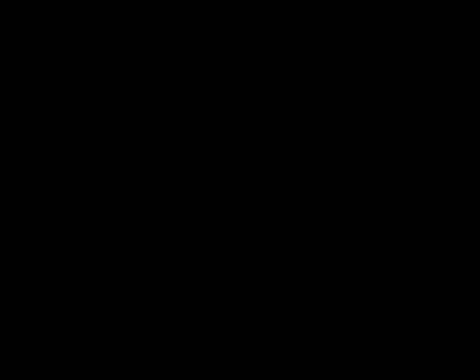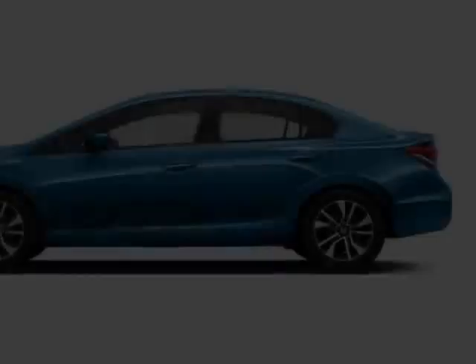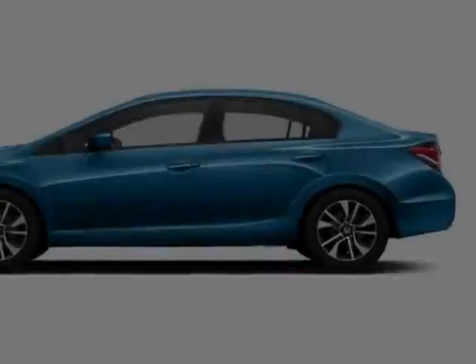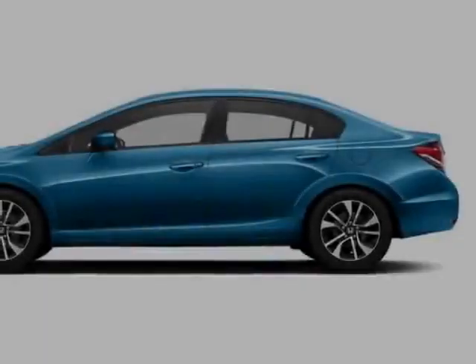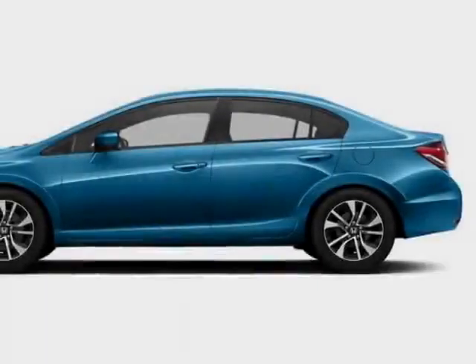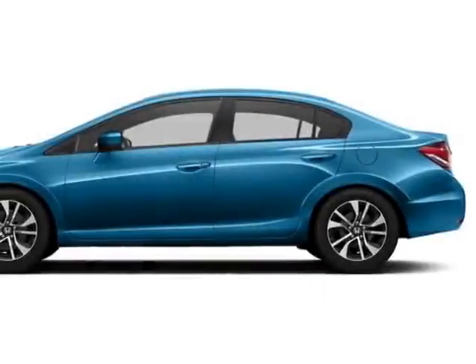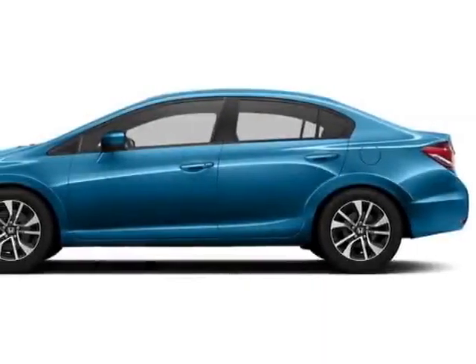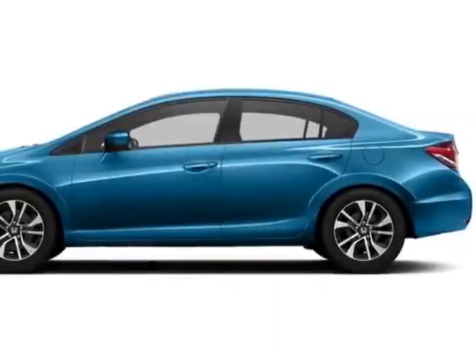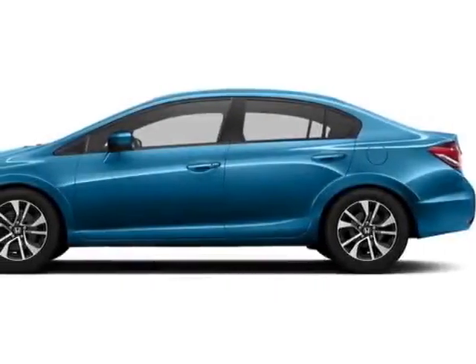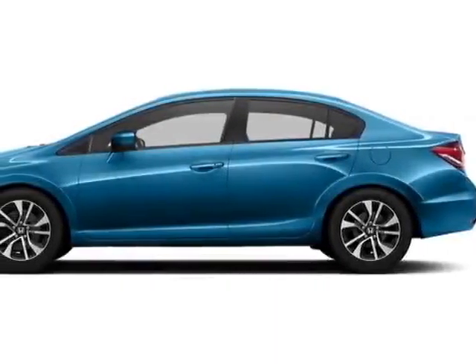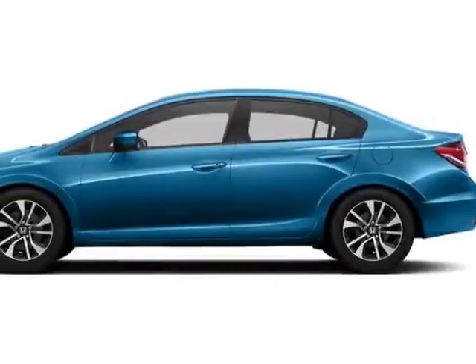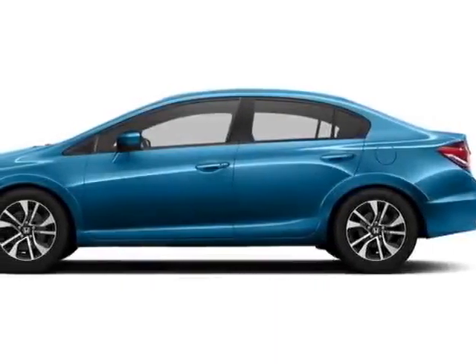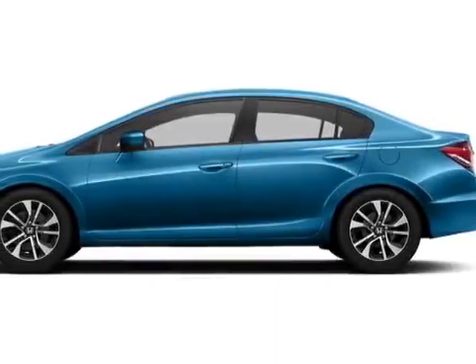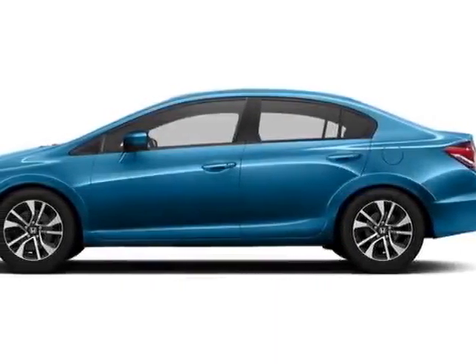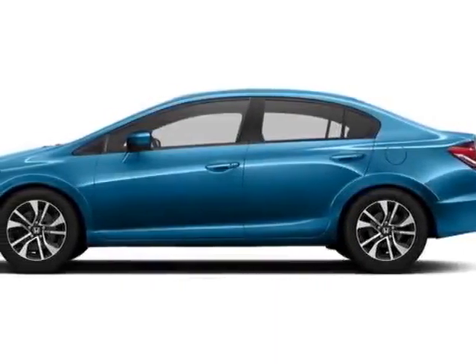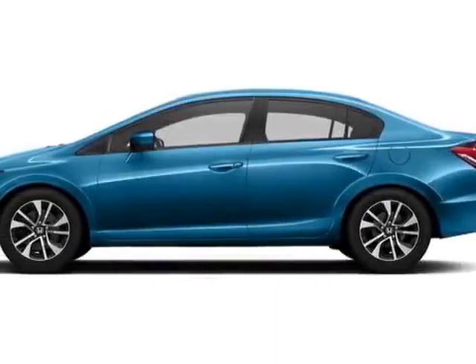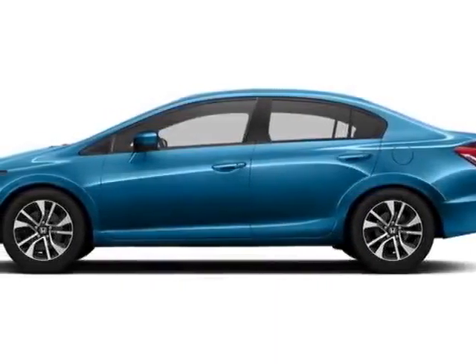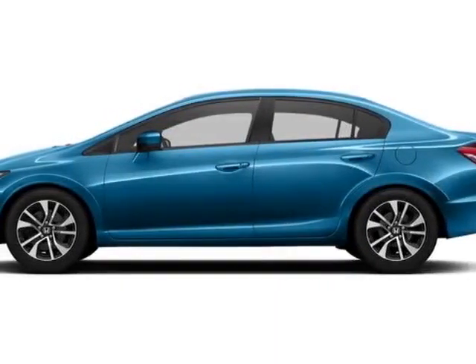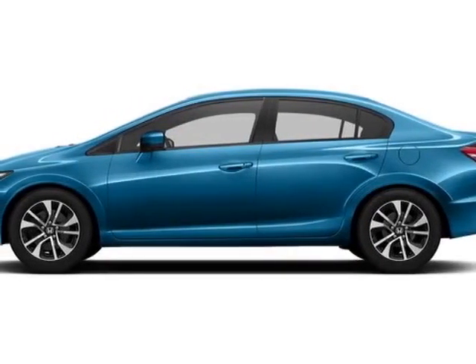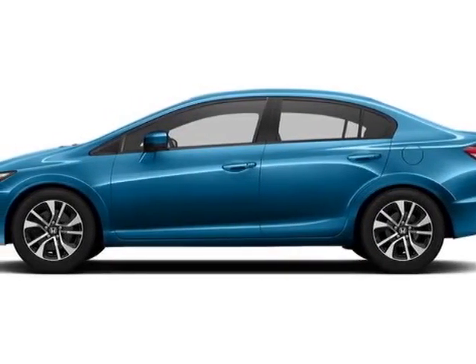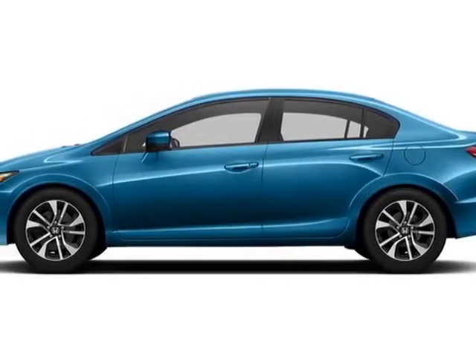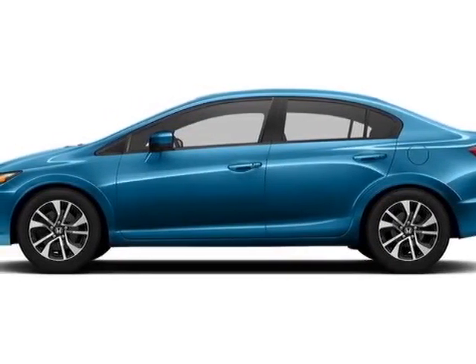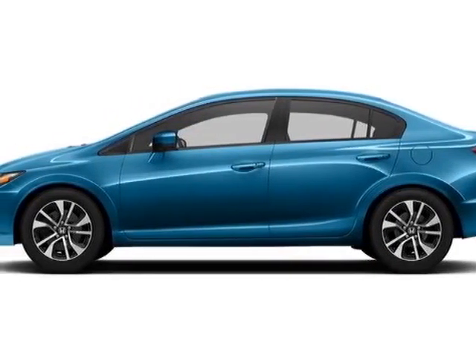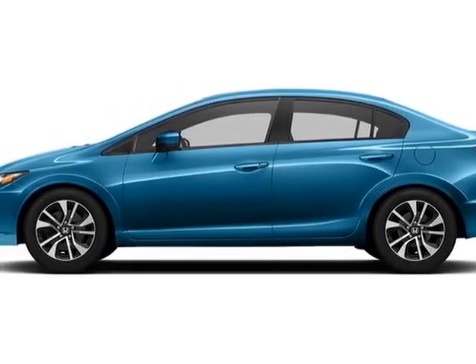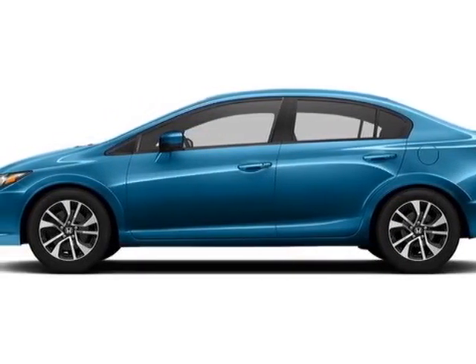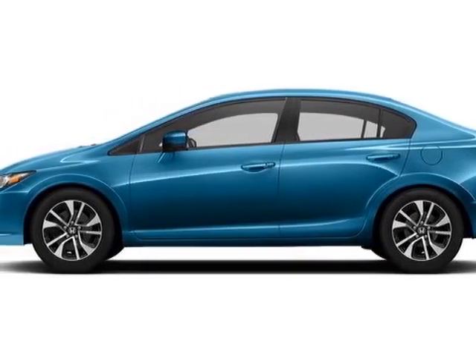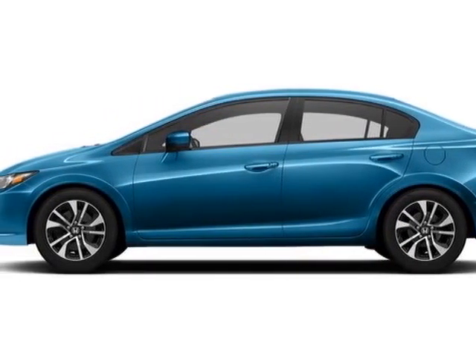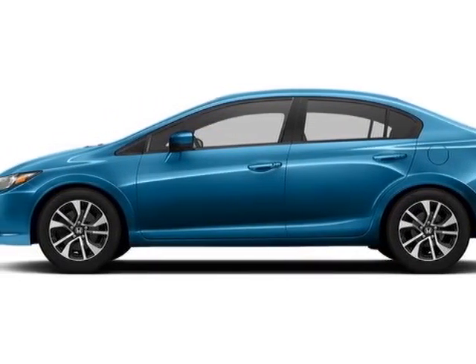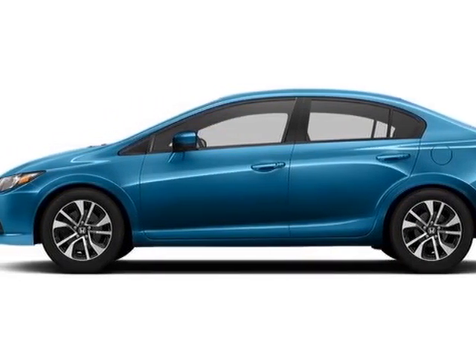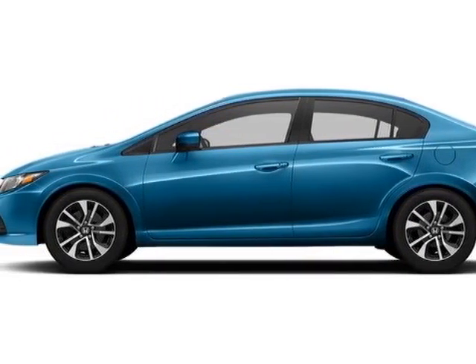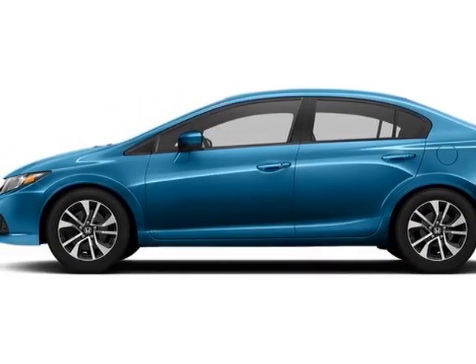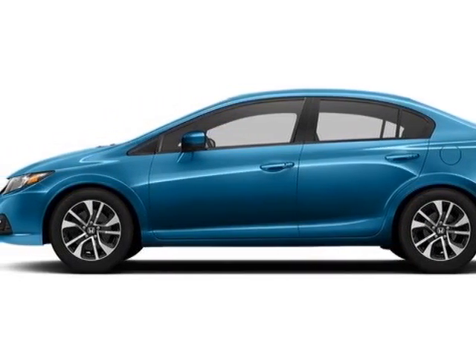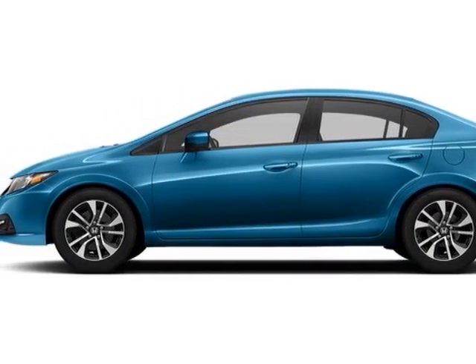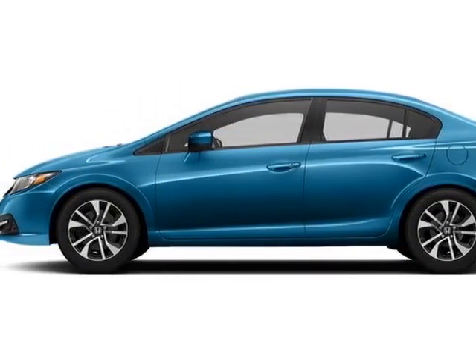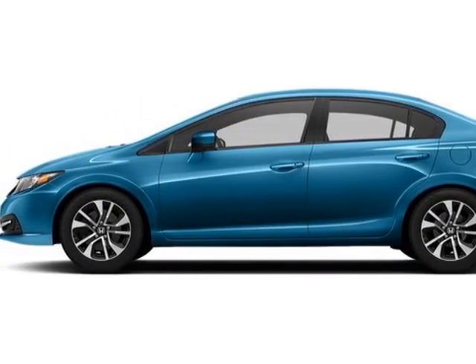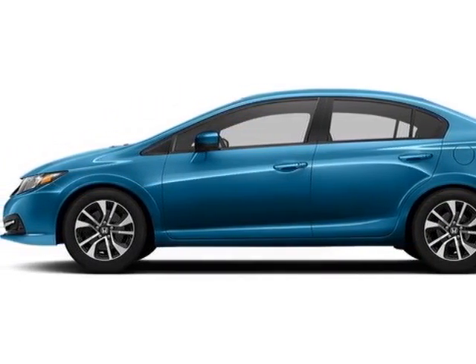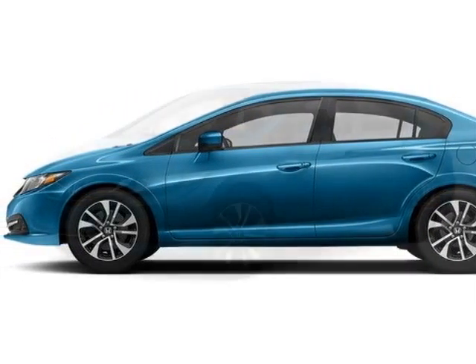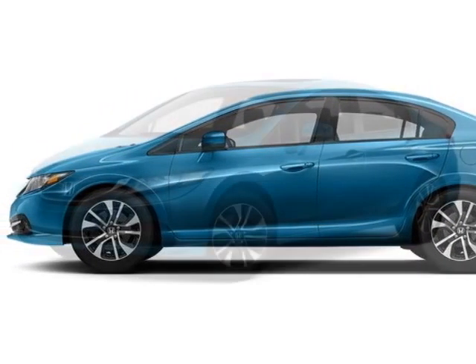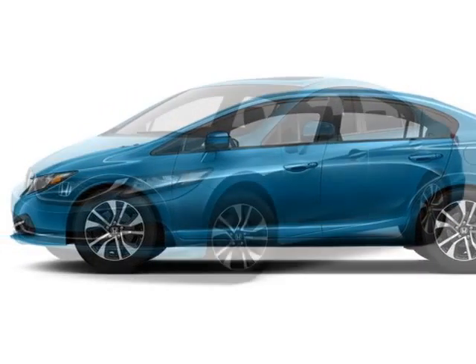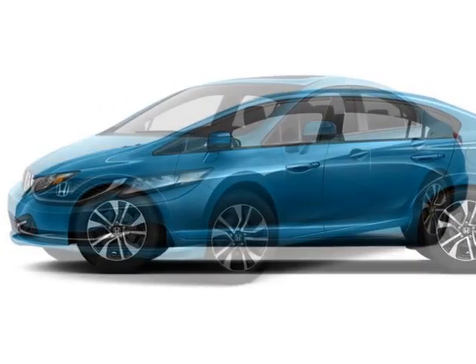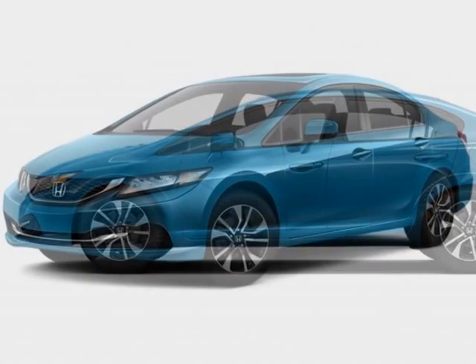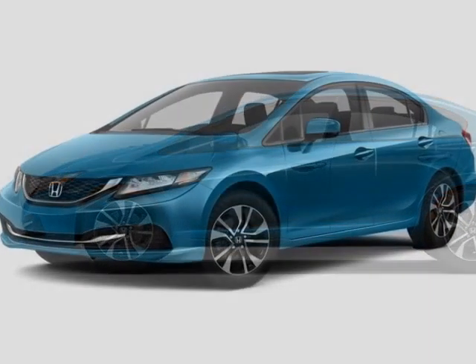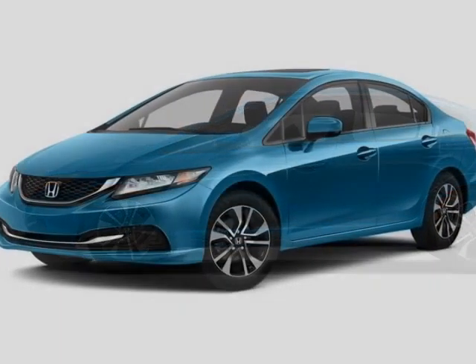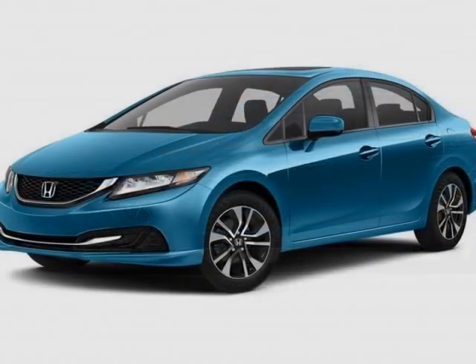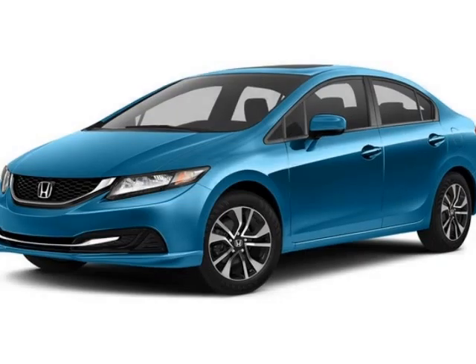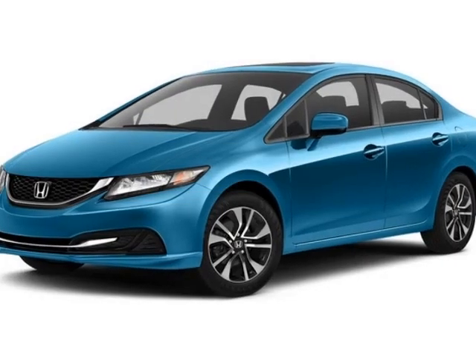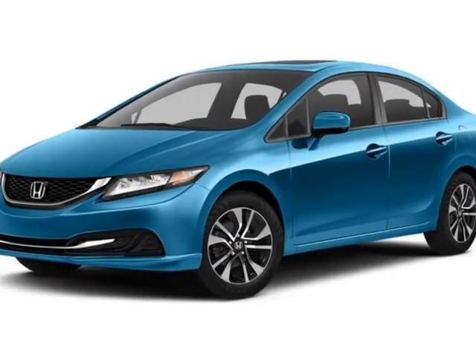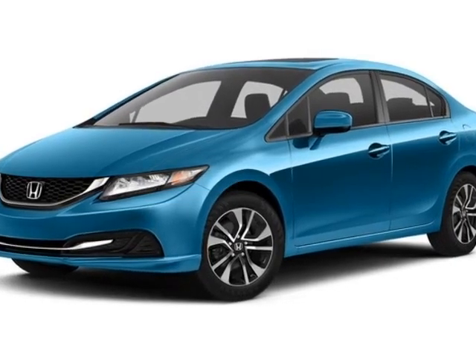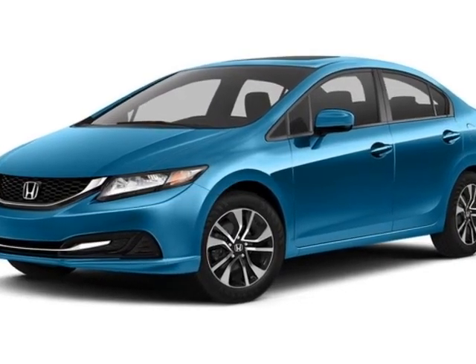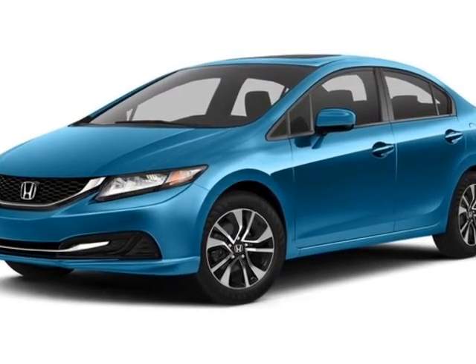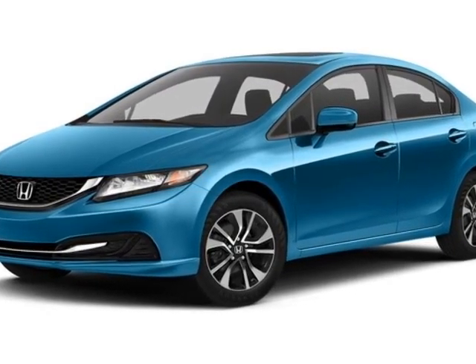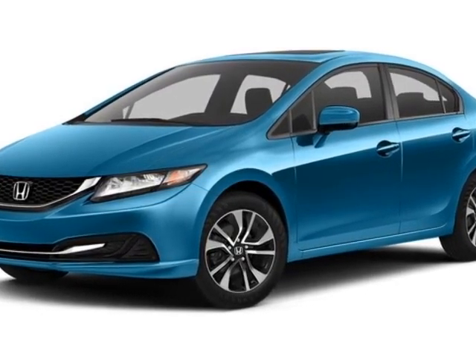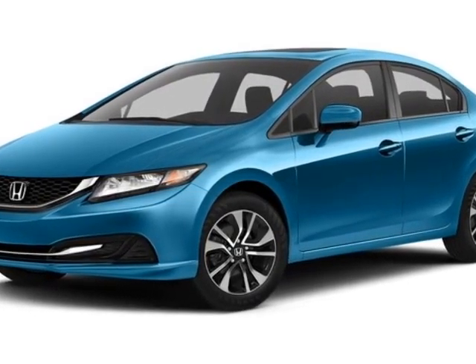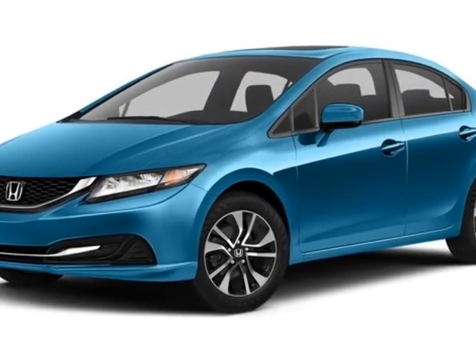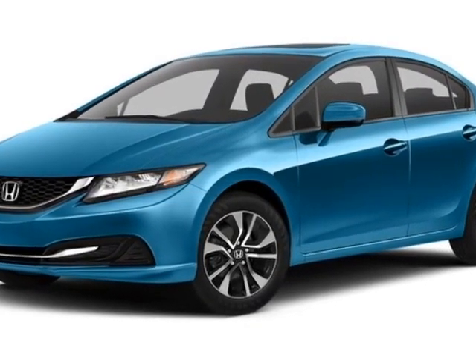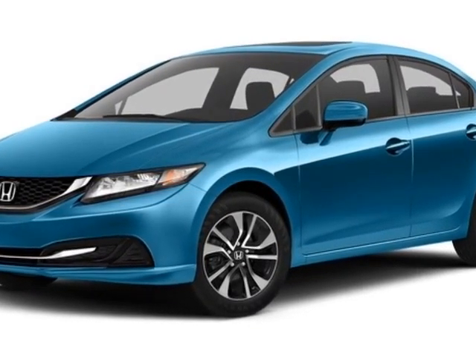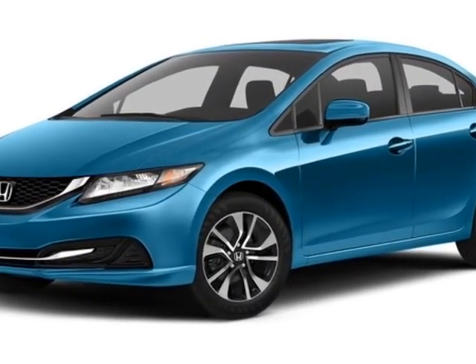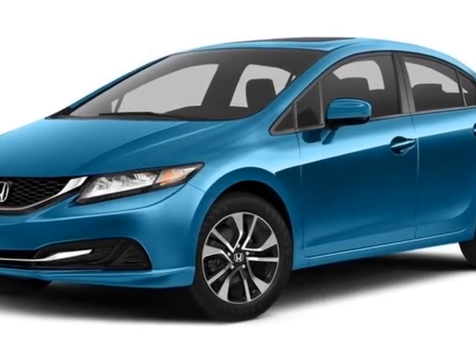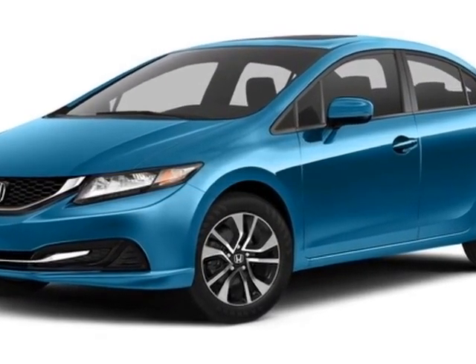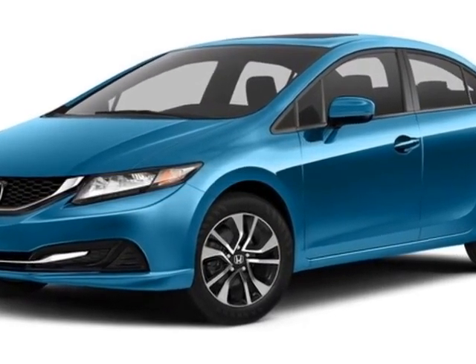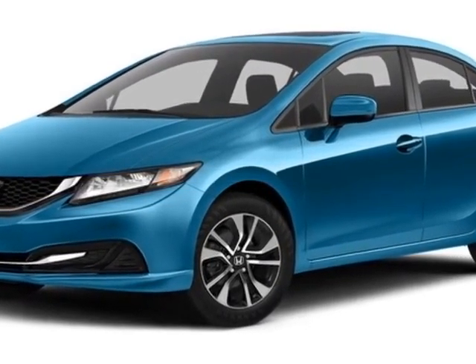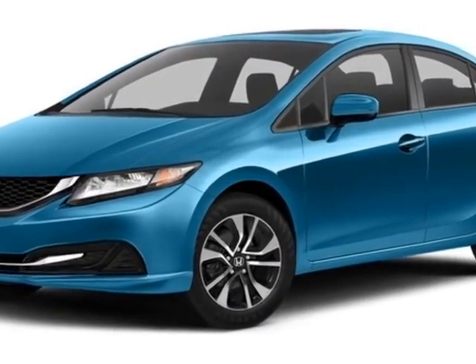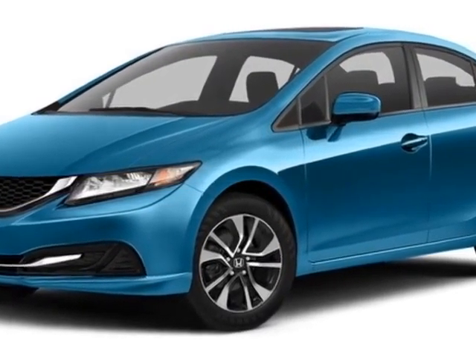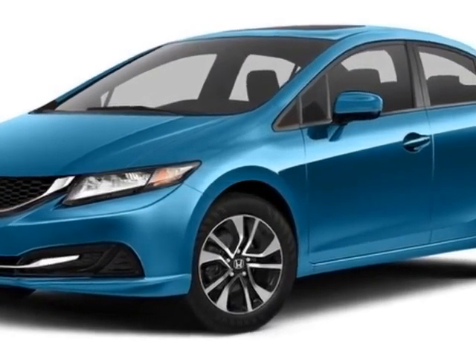Come take a look at this new 2015 Honda Civic sedan. For your protection, this vehicle has a full factory warranty.